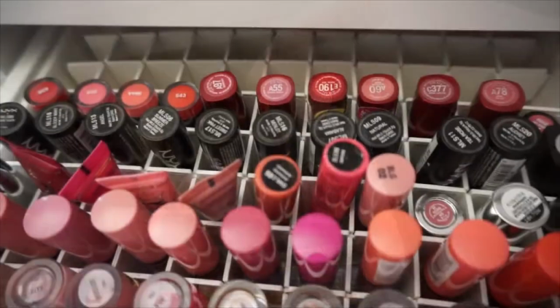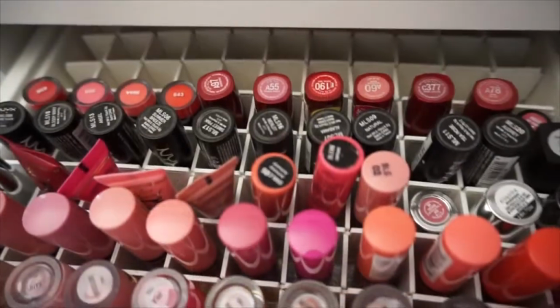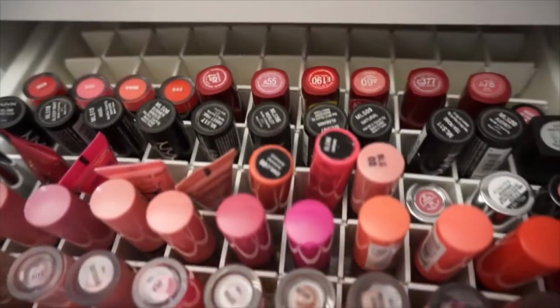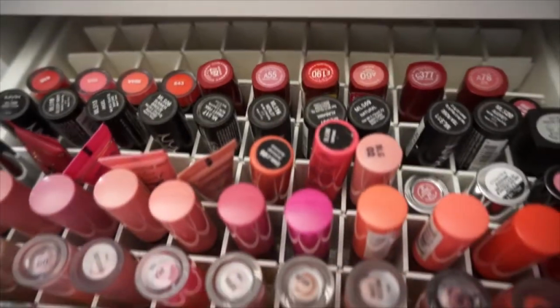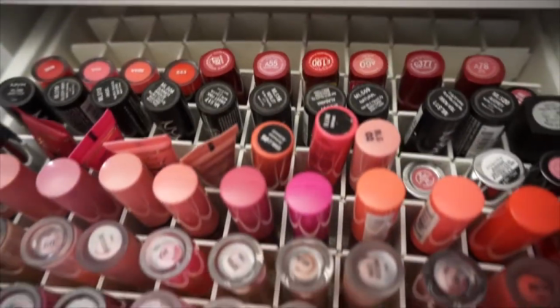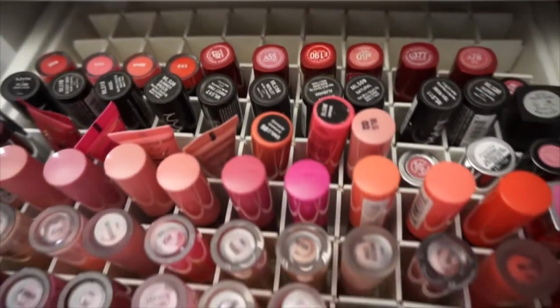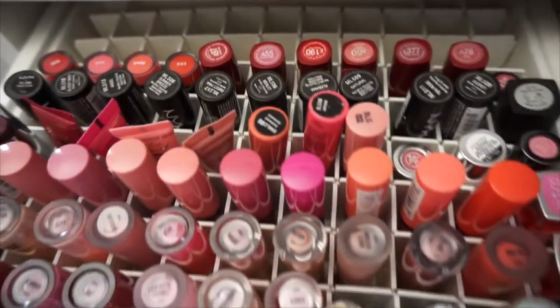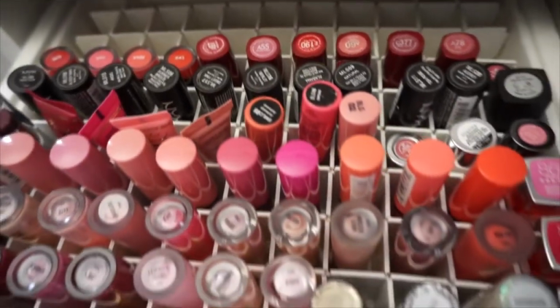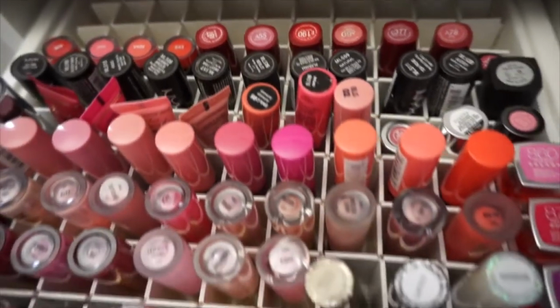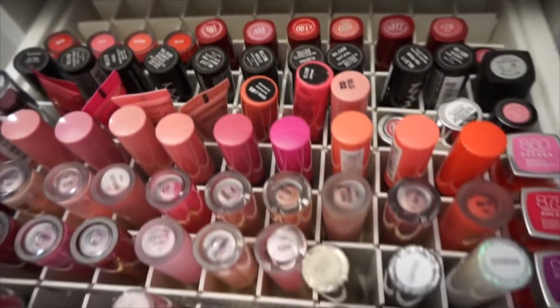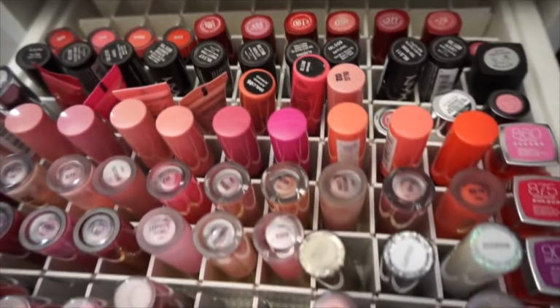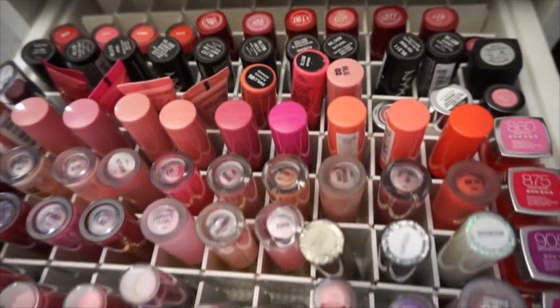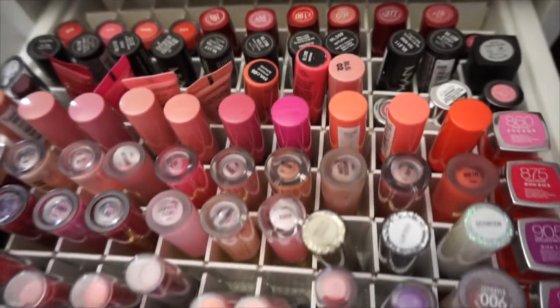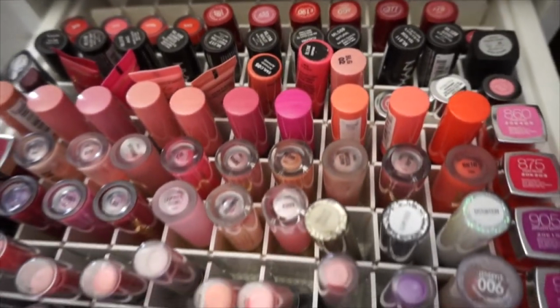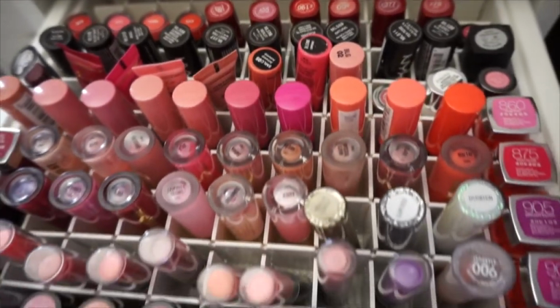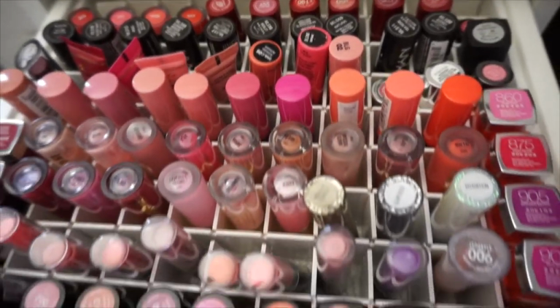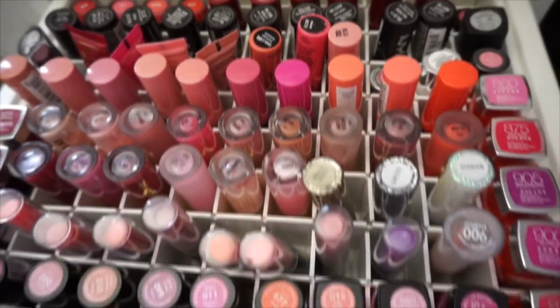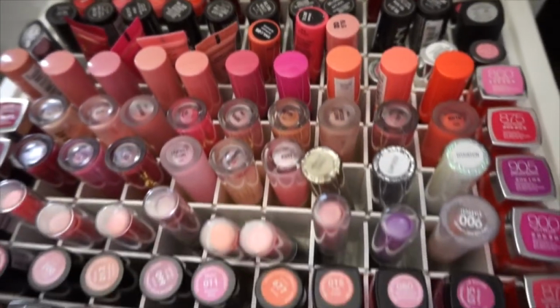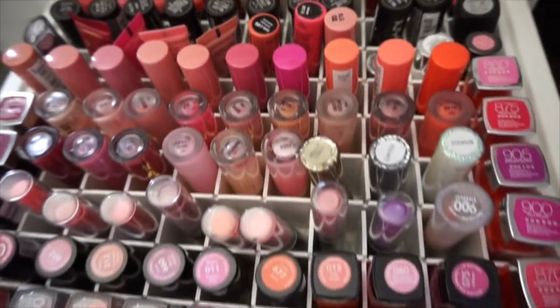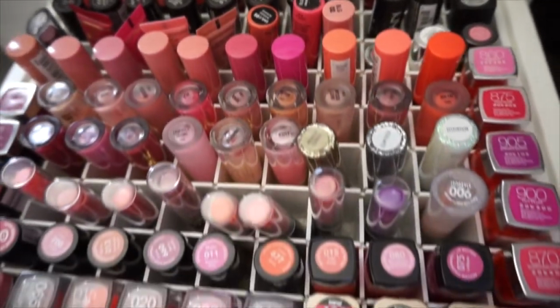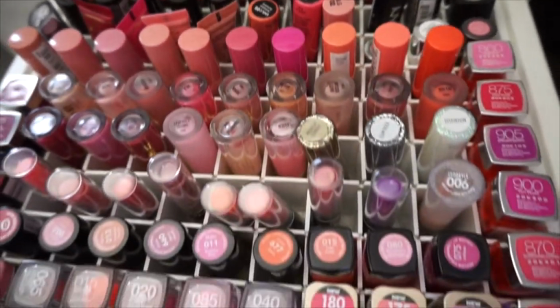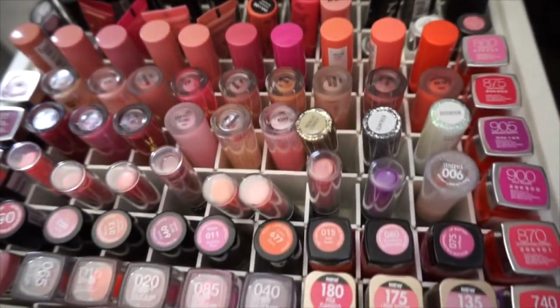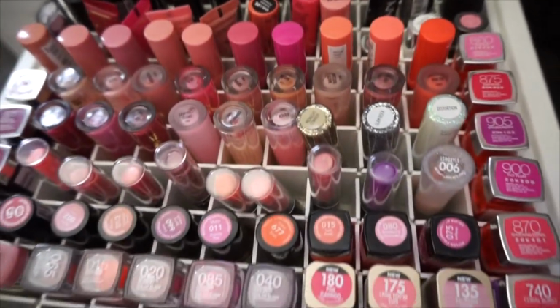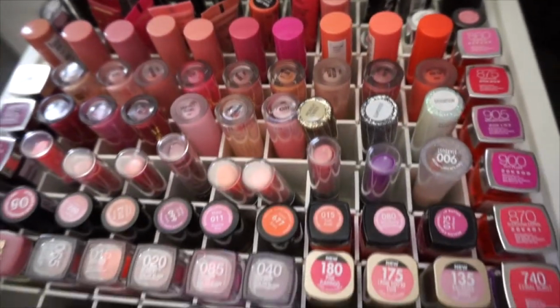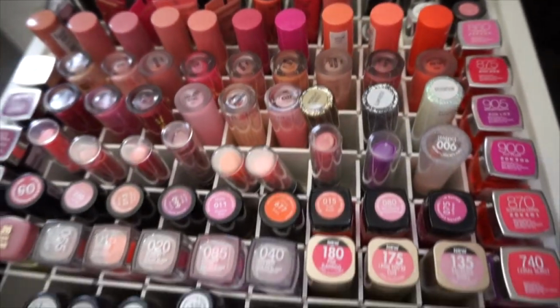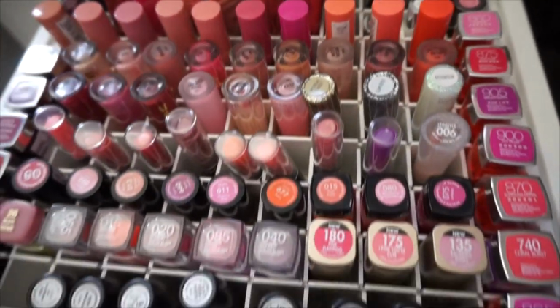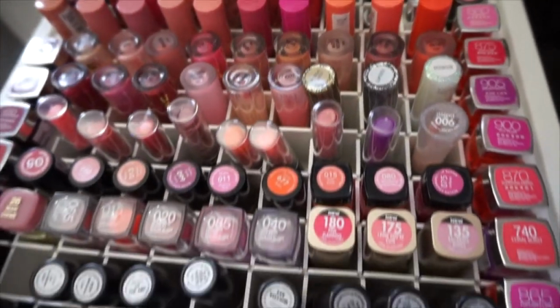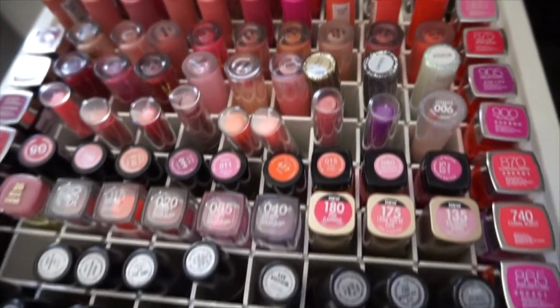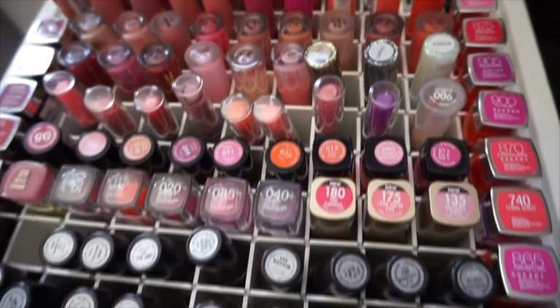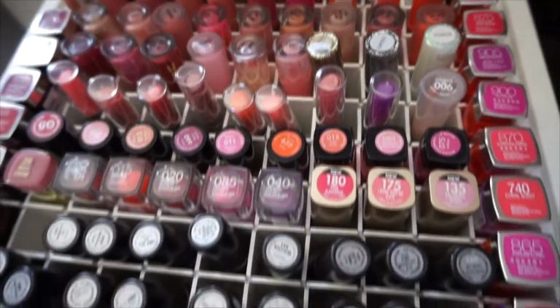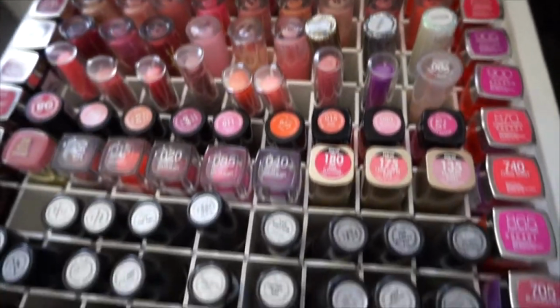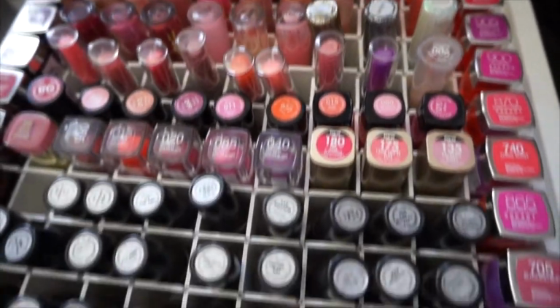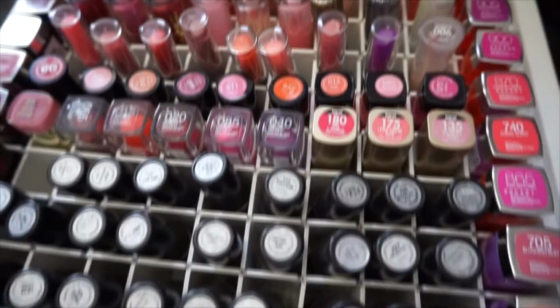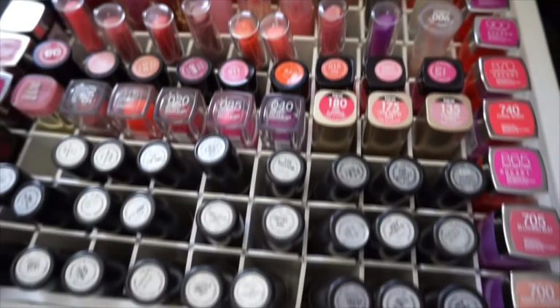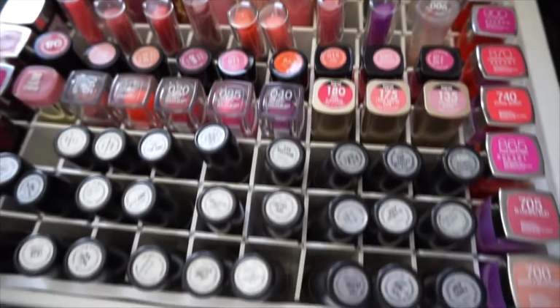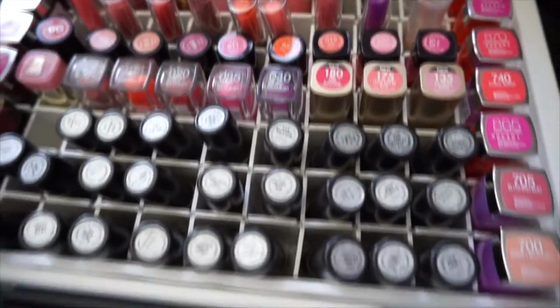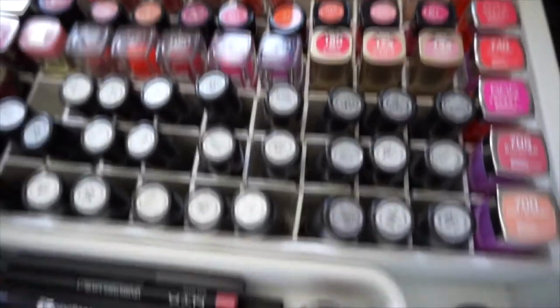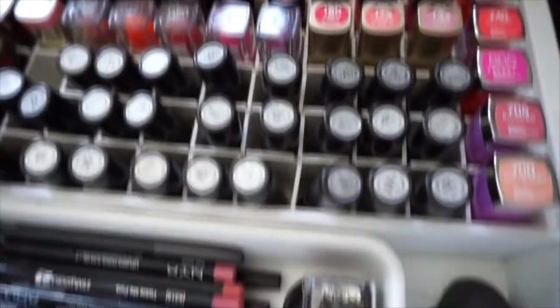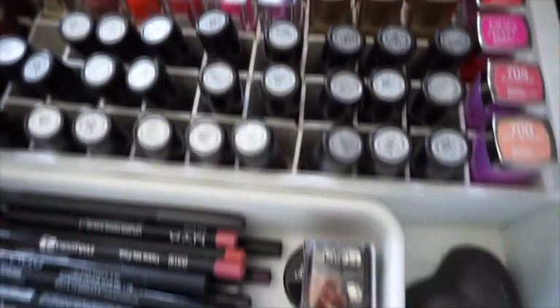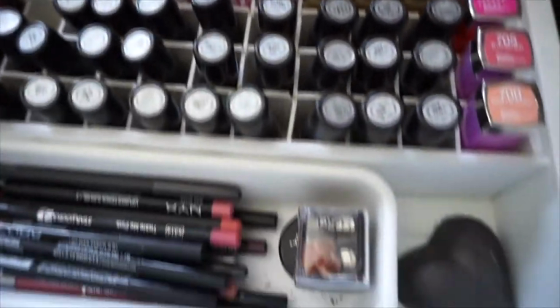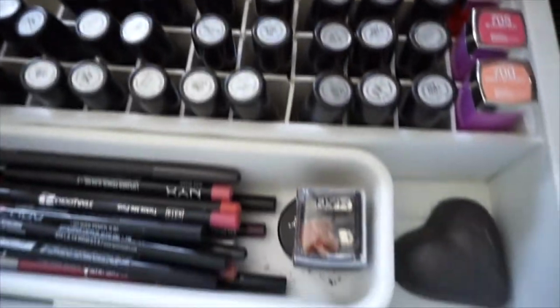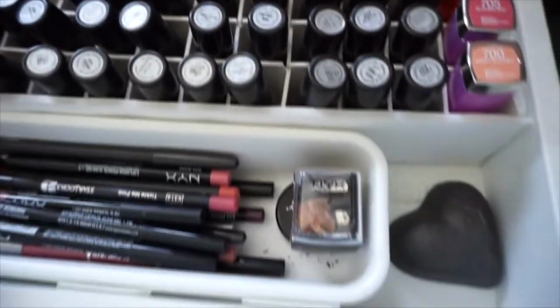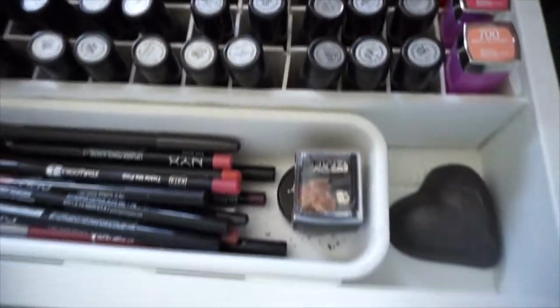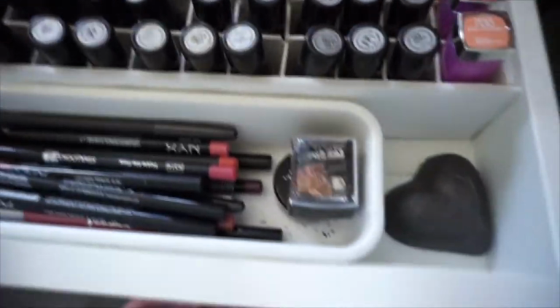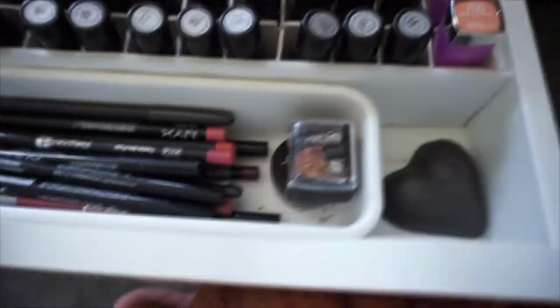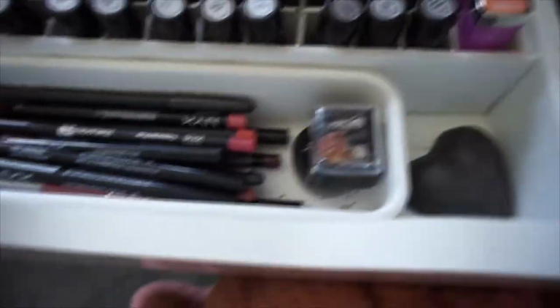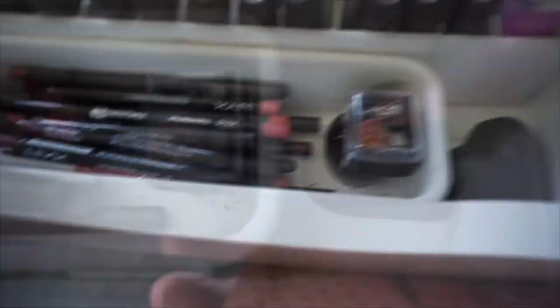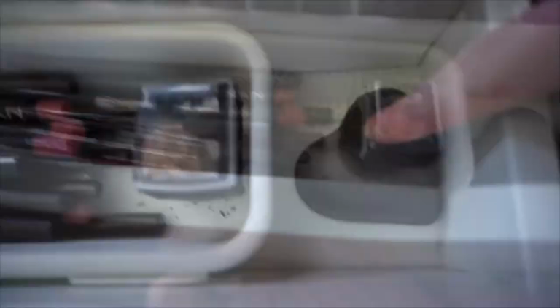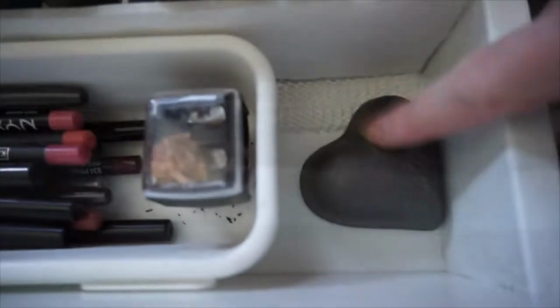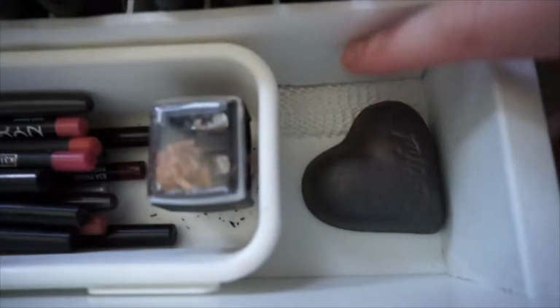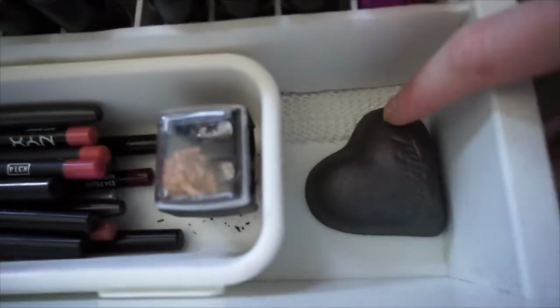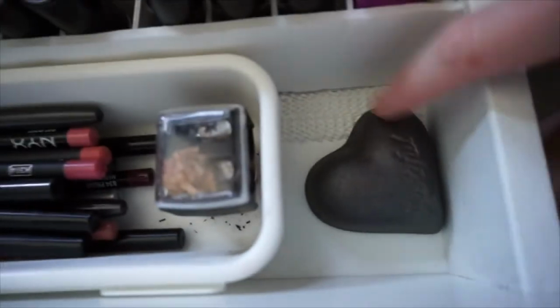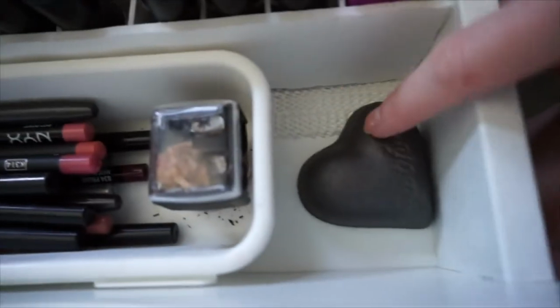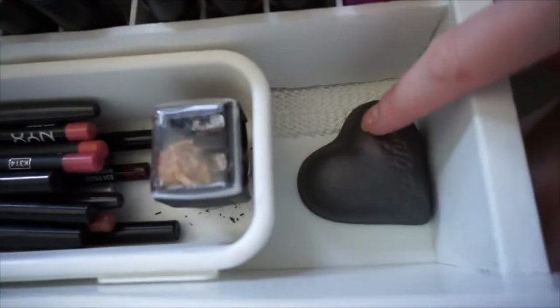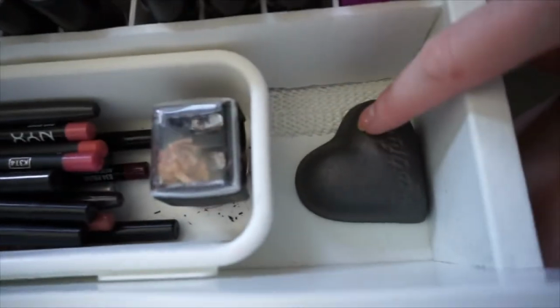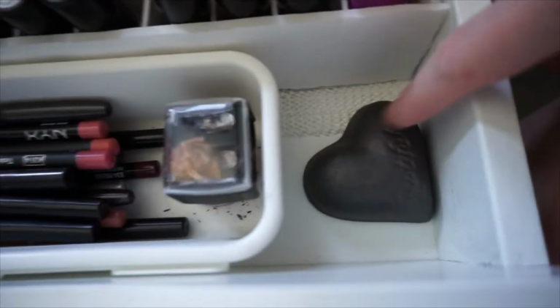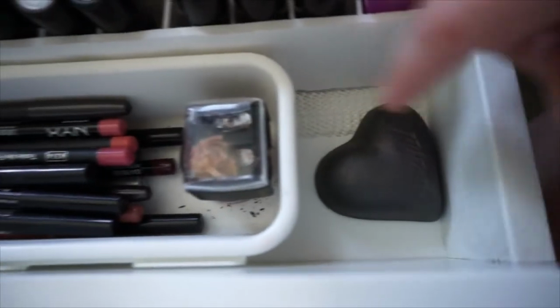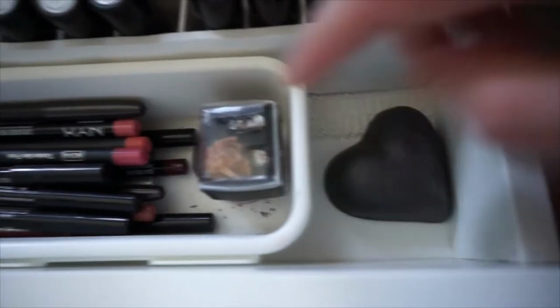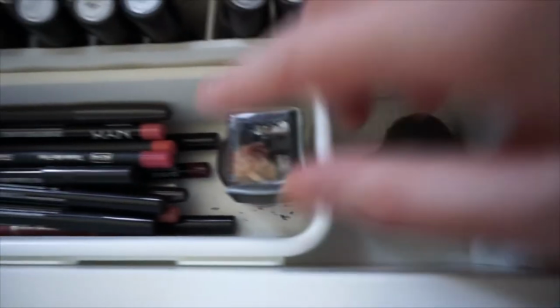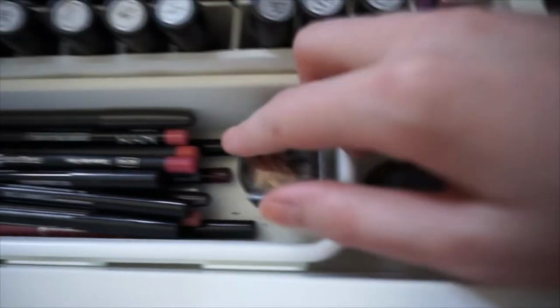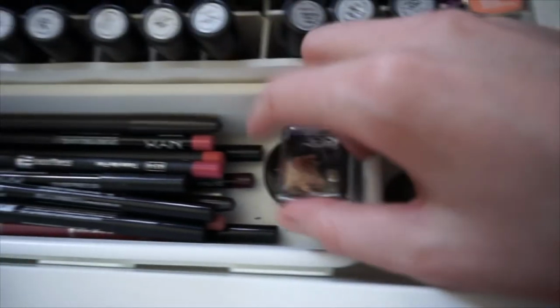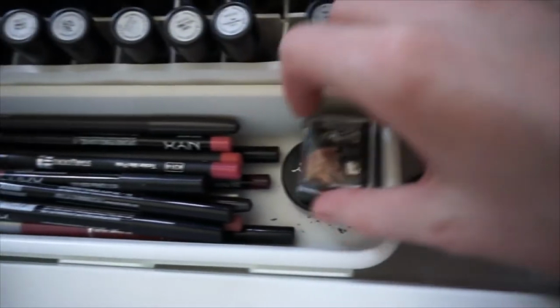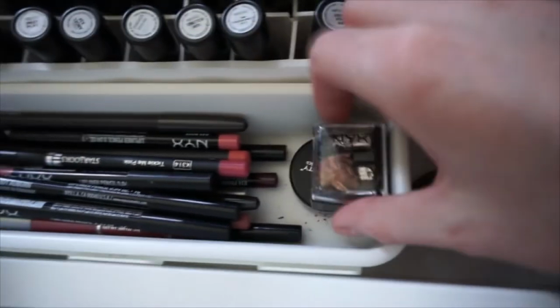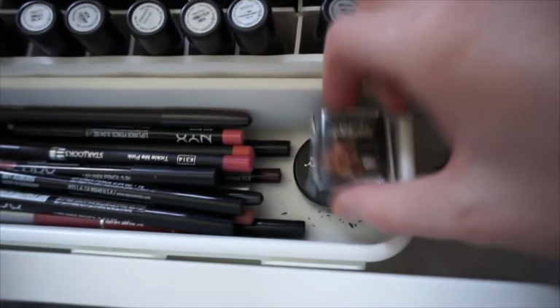And then I have two shades of this Anastasia Brow Powder. So the next drawer just has all of my lipsticks, lip glosses, my lip liners, and then a sharpener.